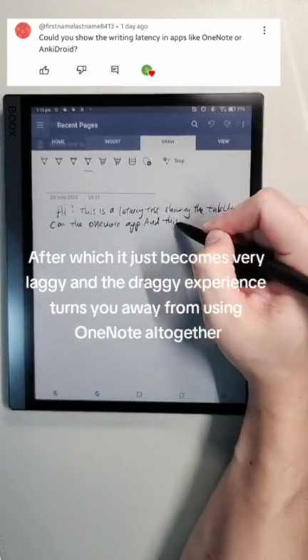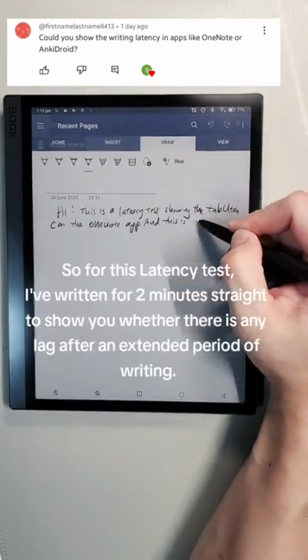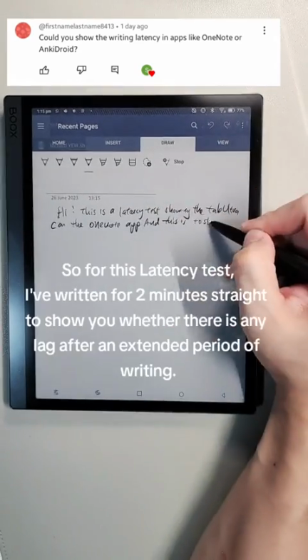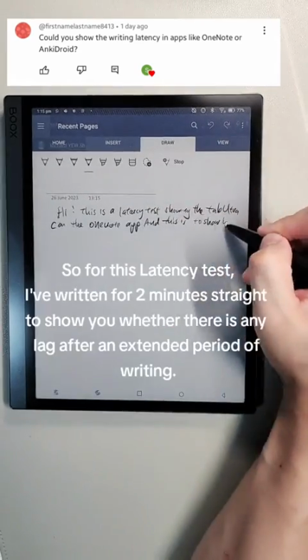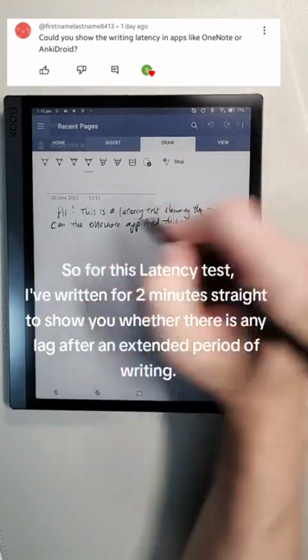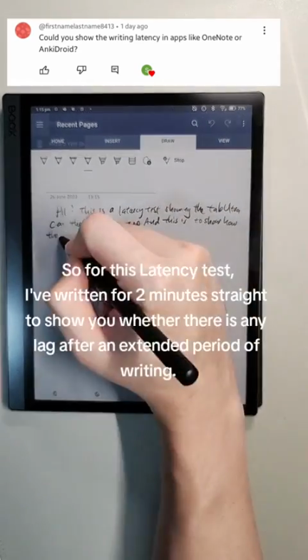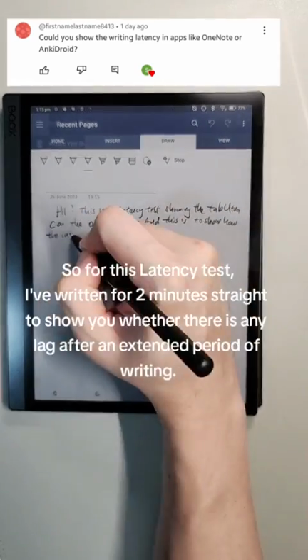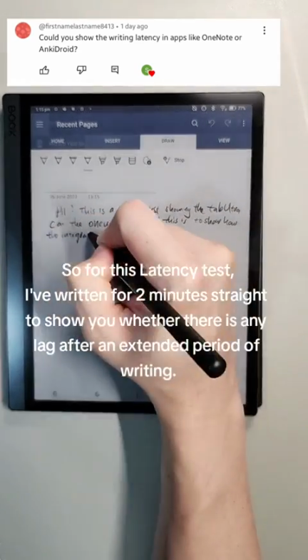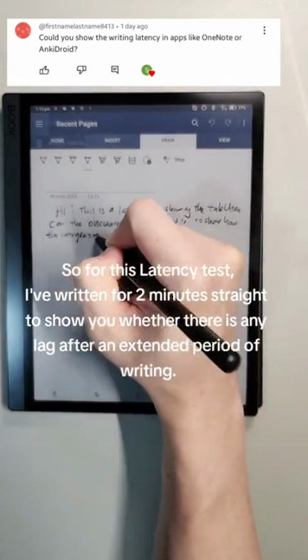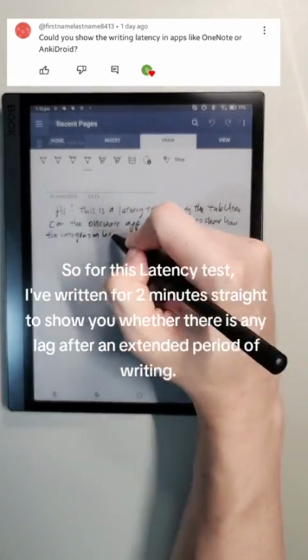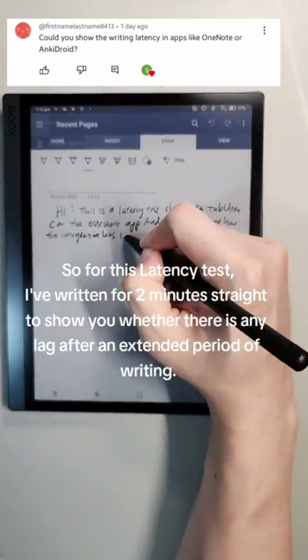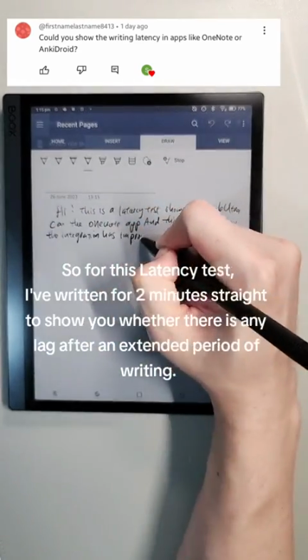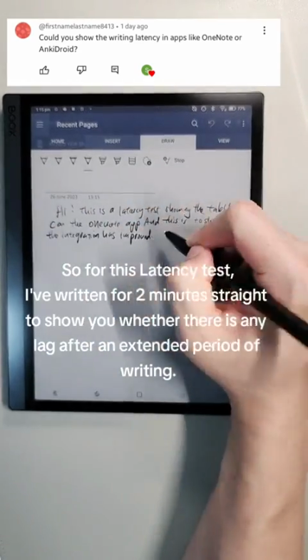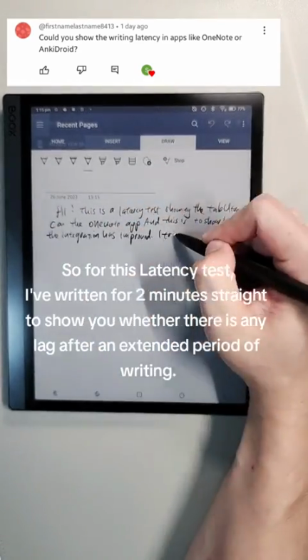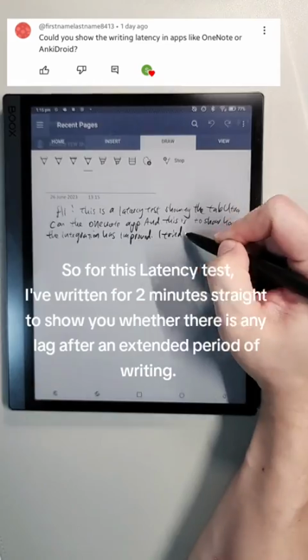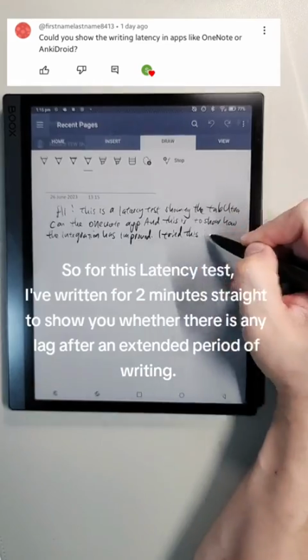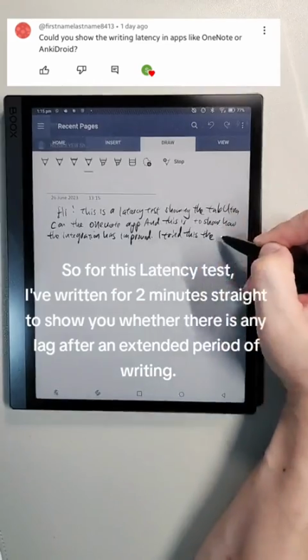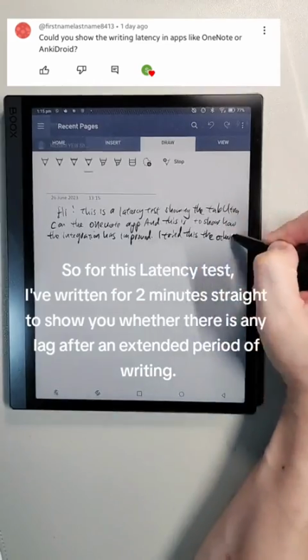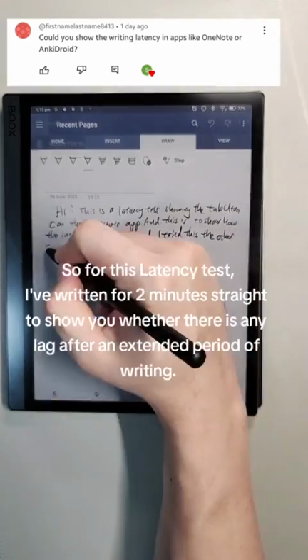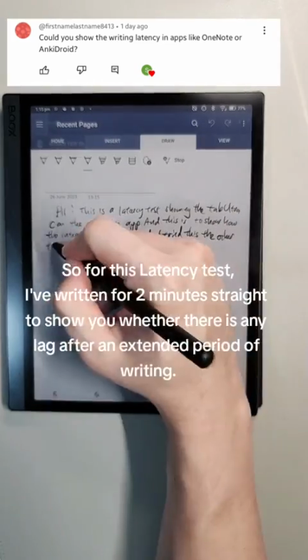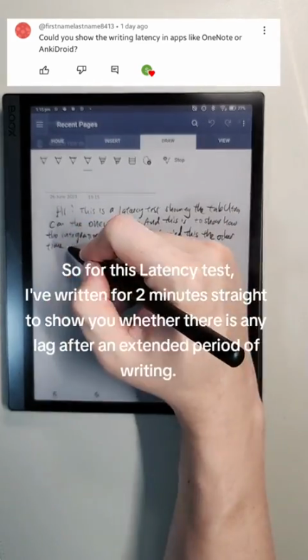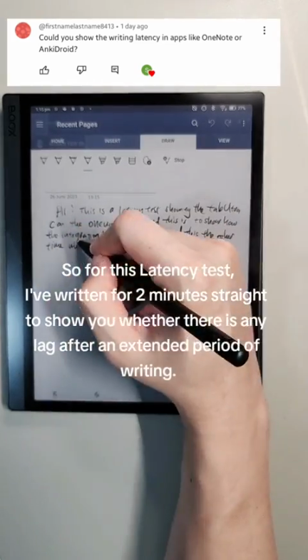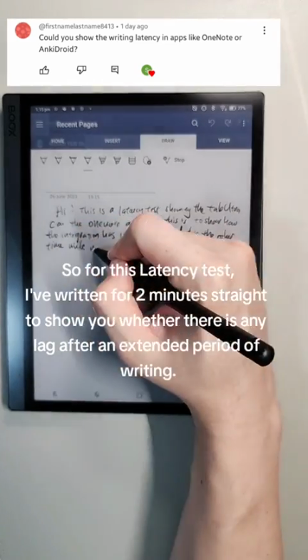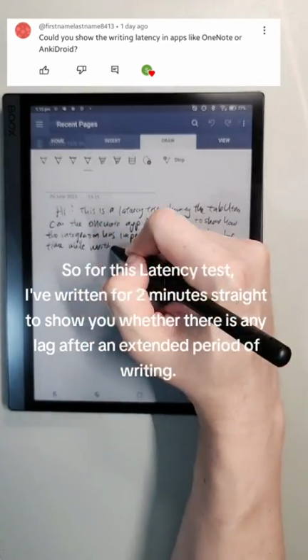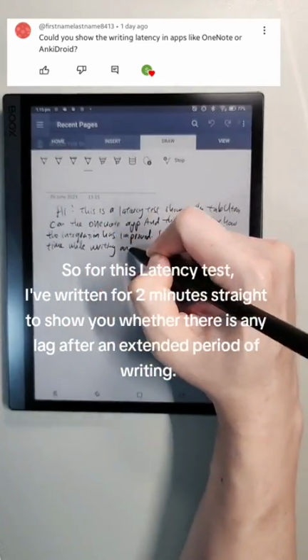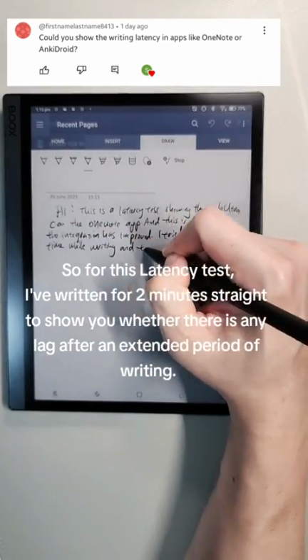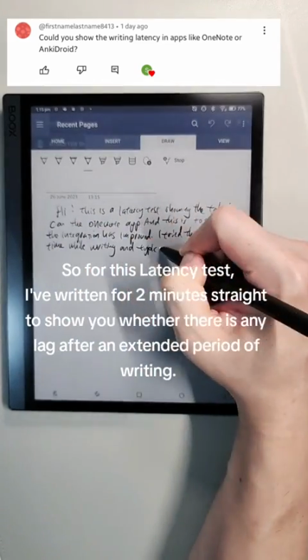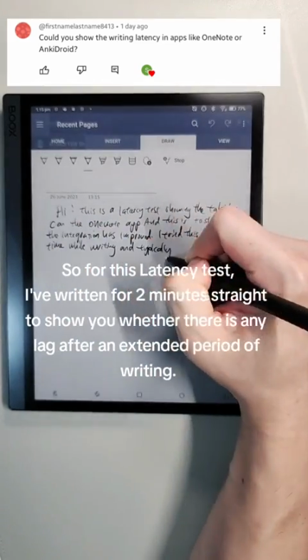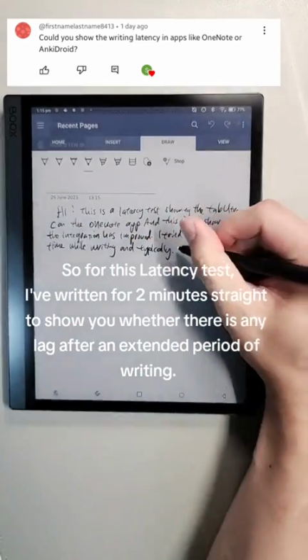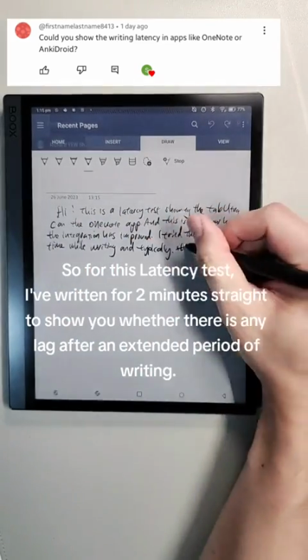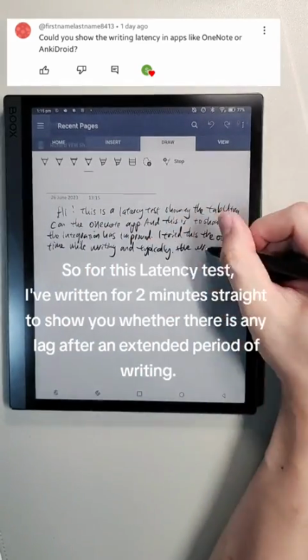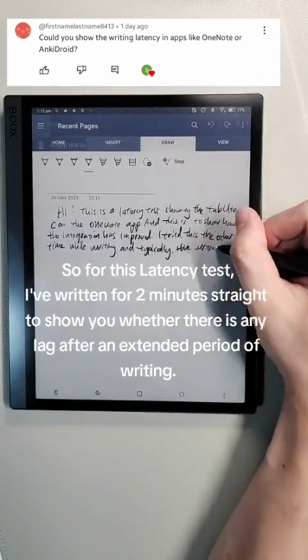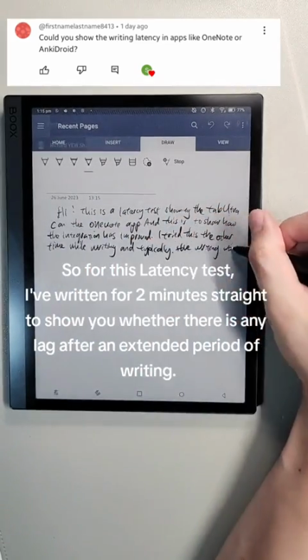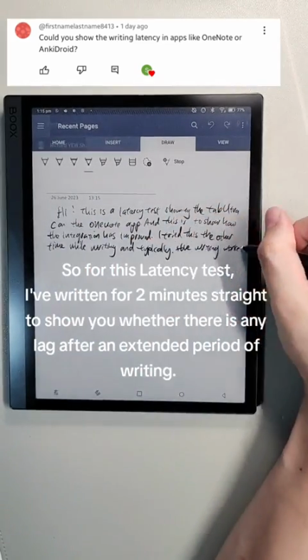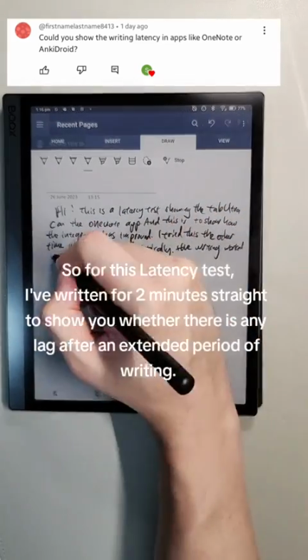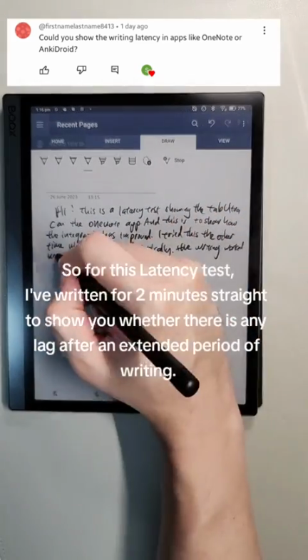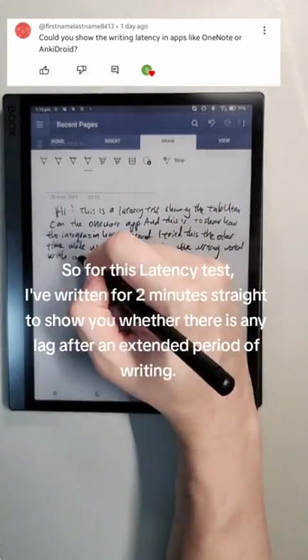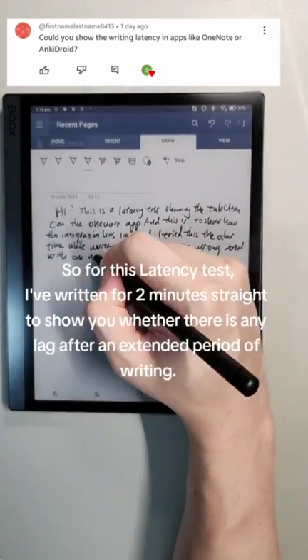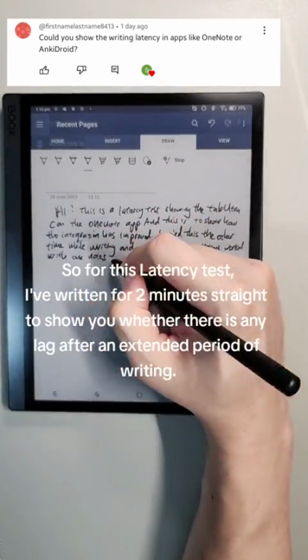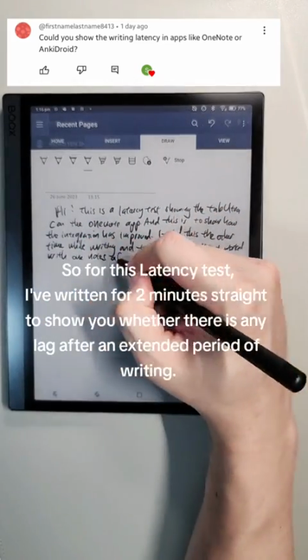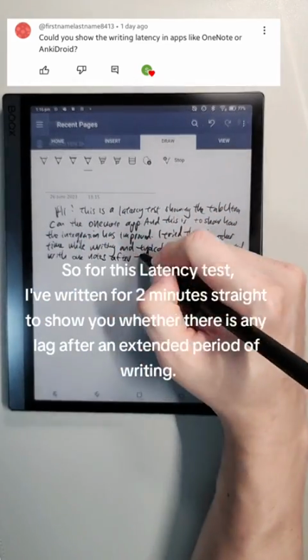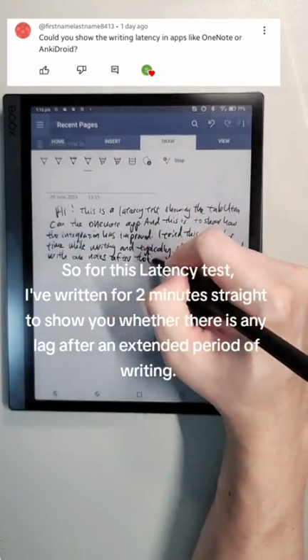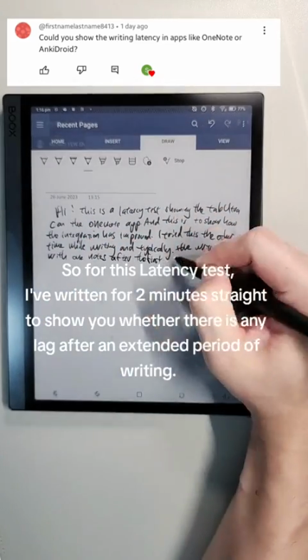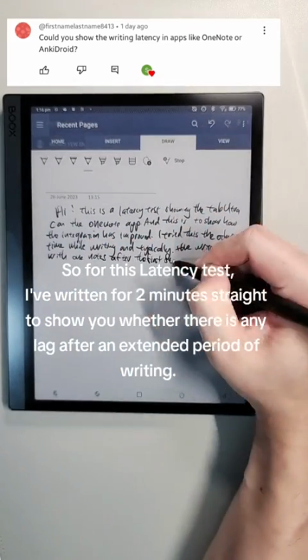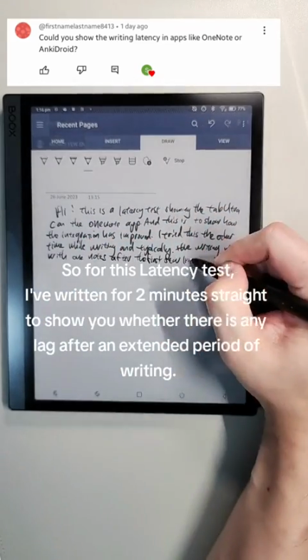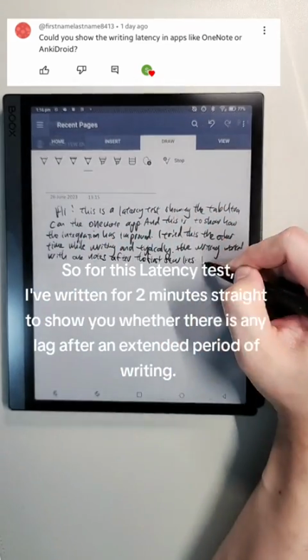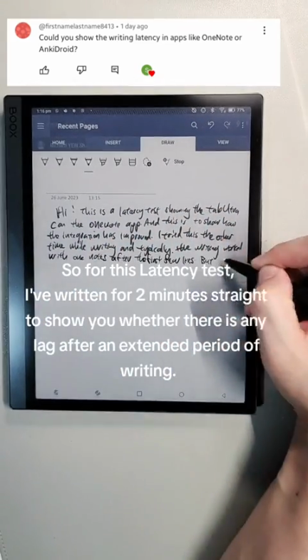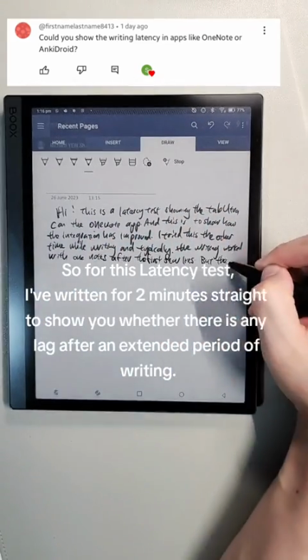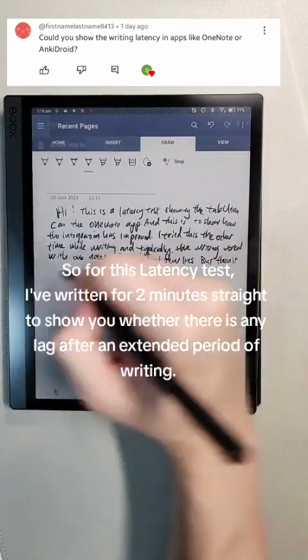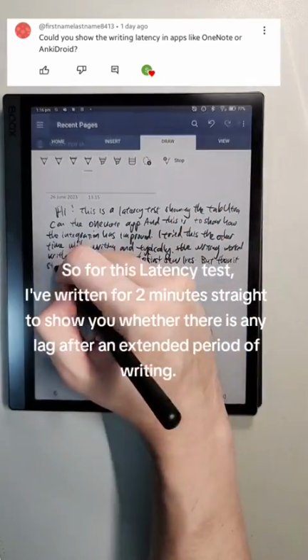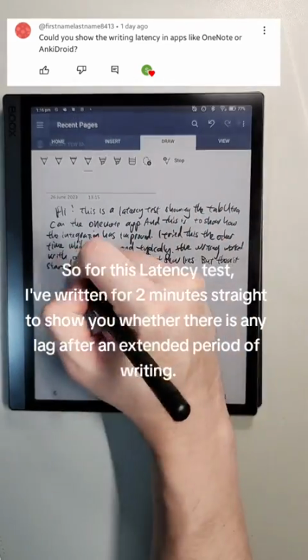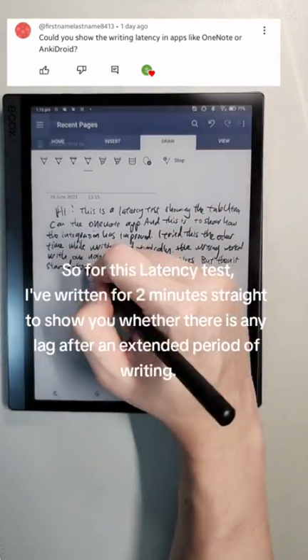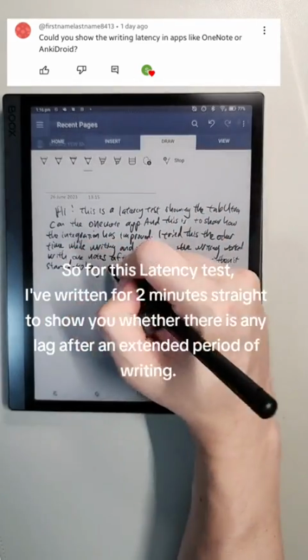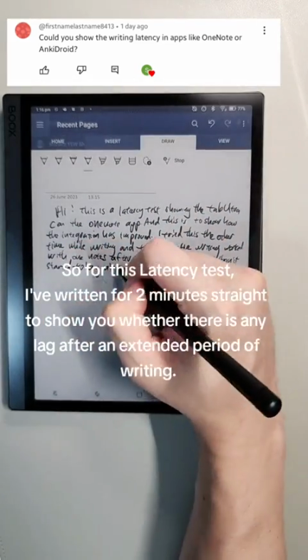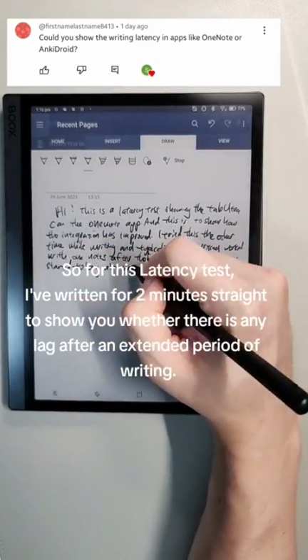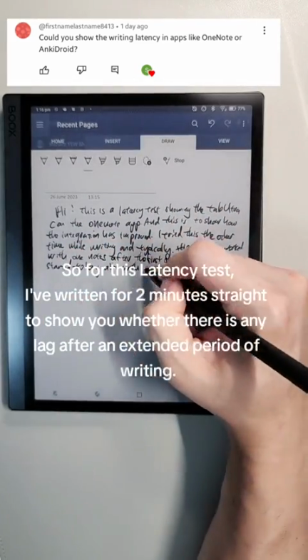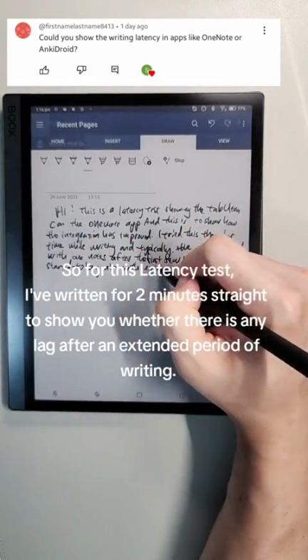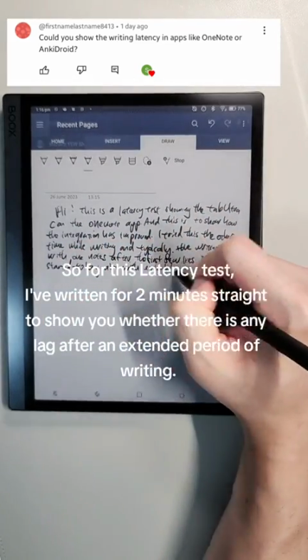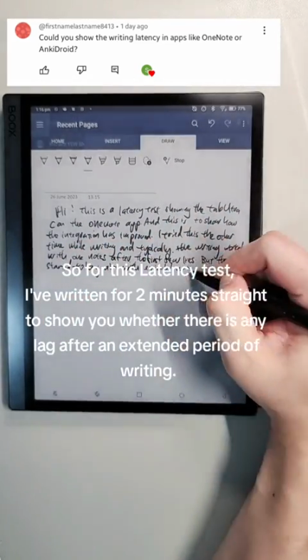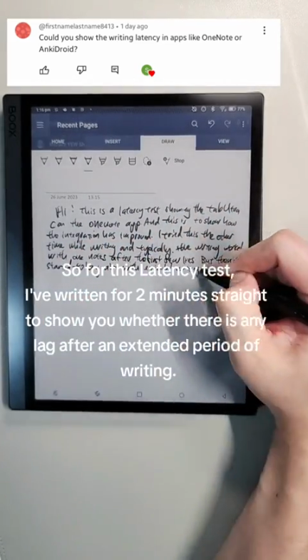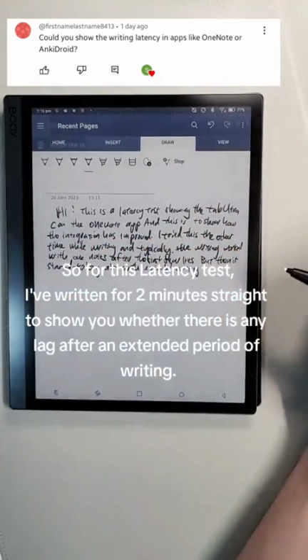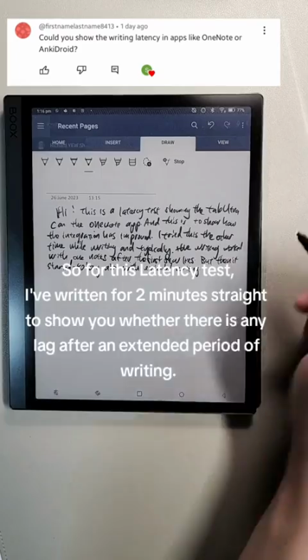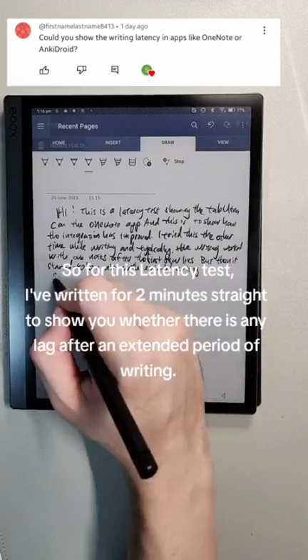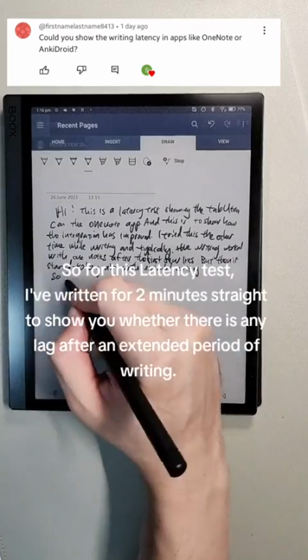So for this latency test, I've written for 2 minutes straight to show you whether there is any lag after an extended period of writing.